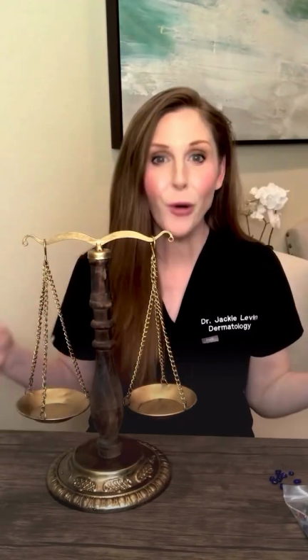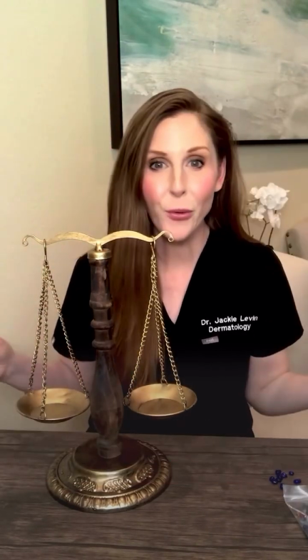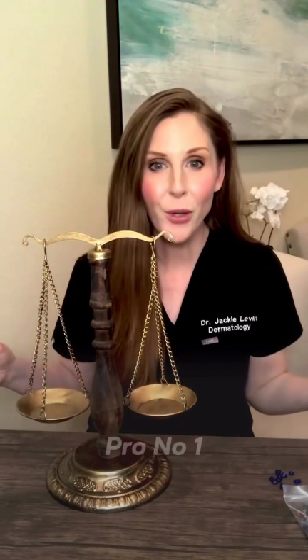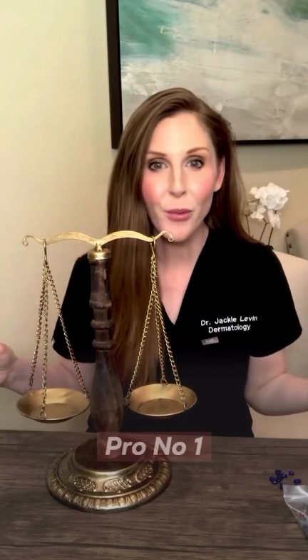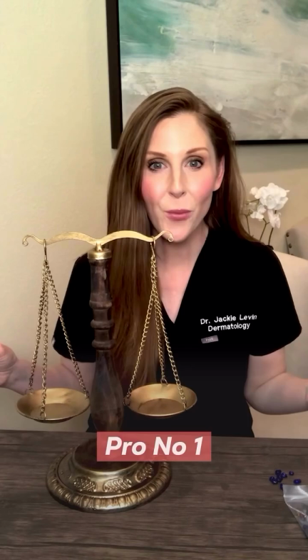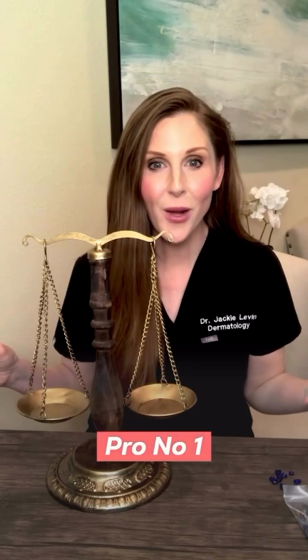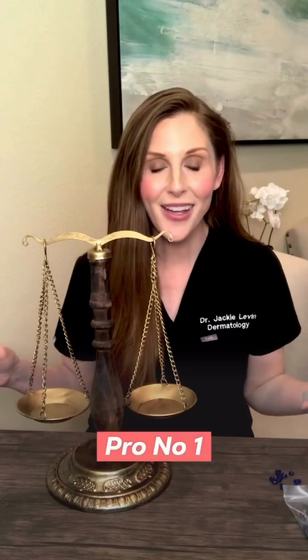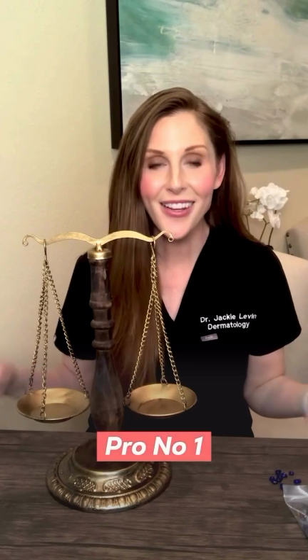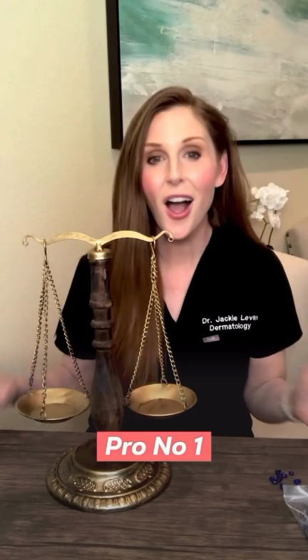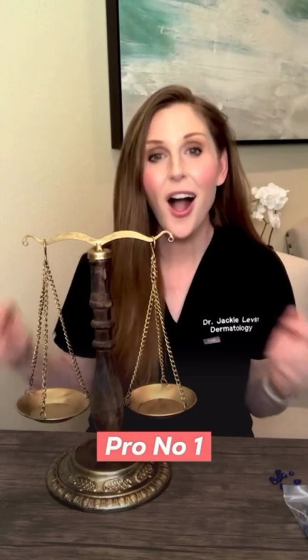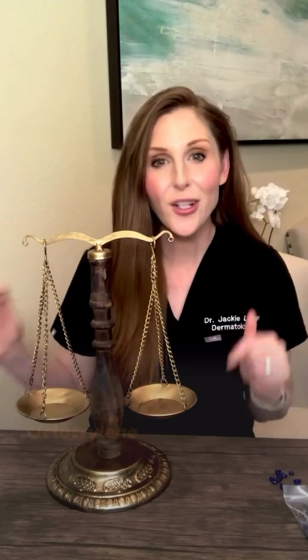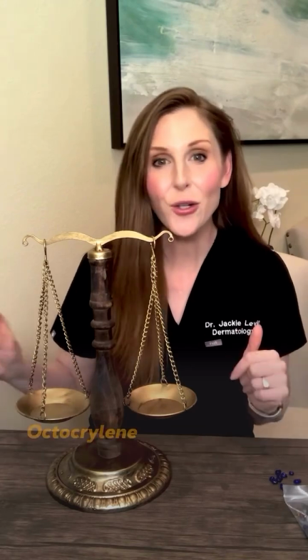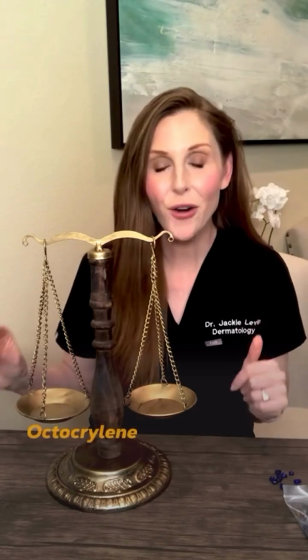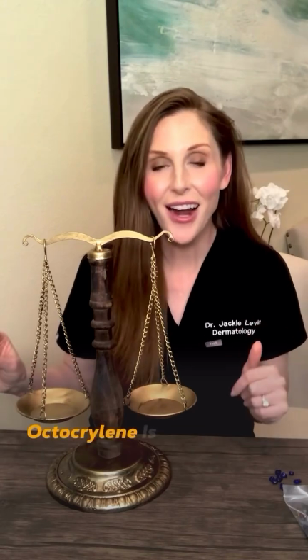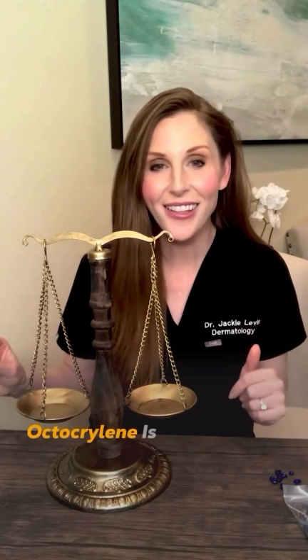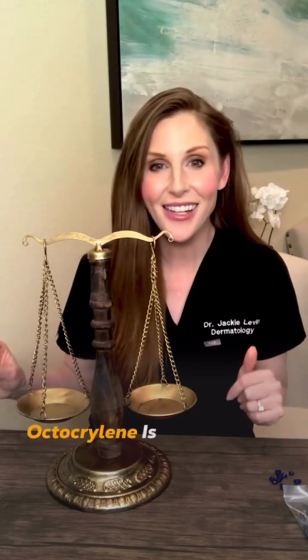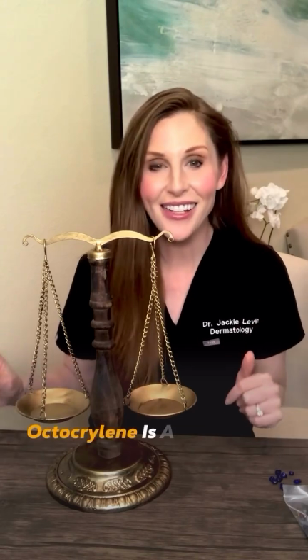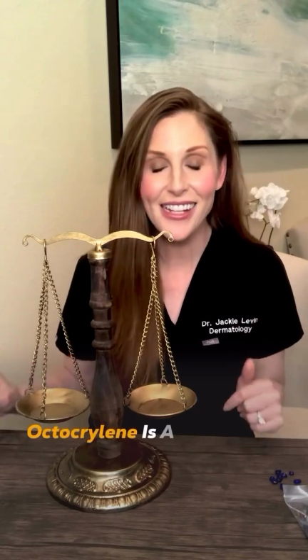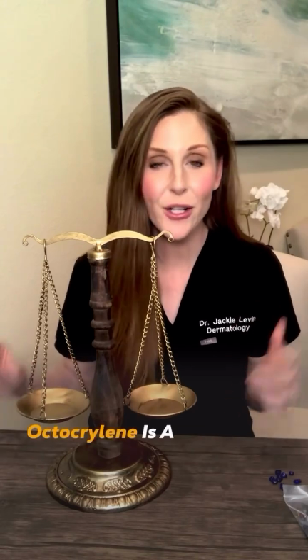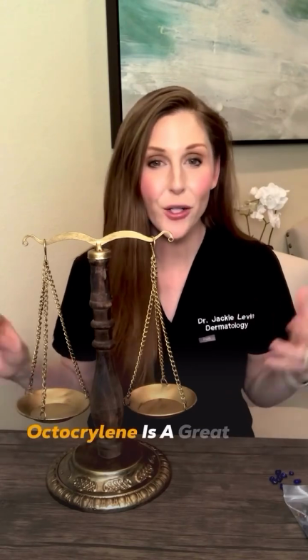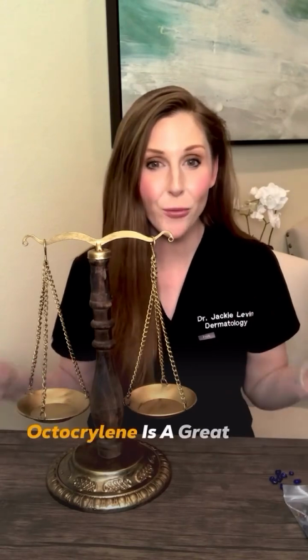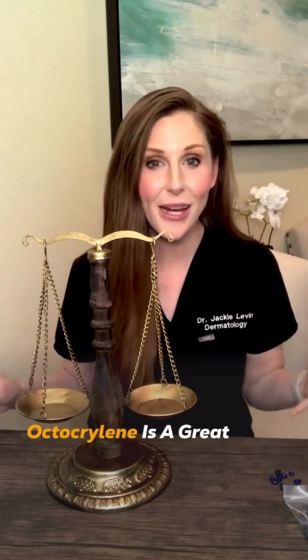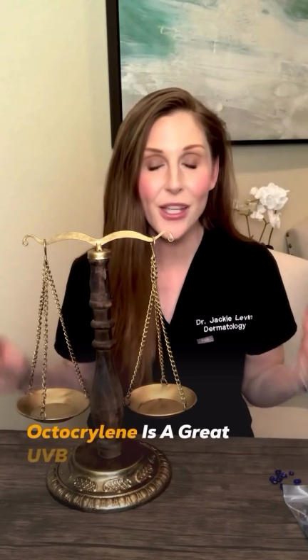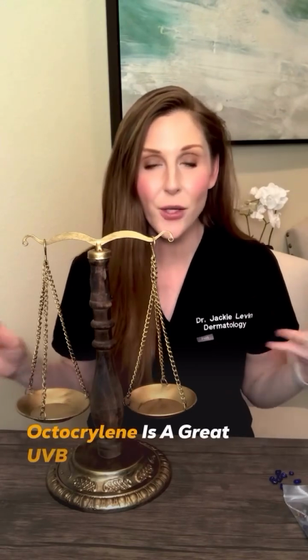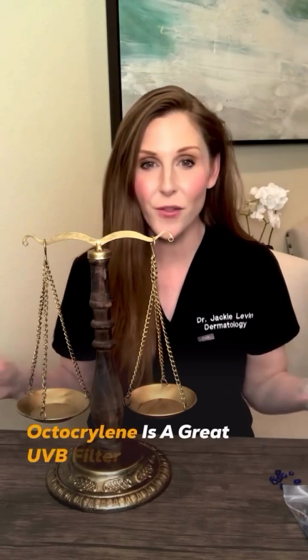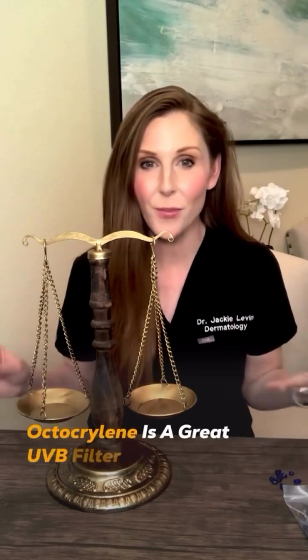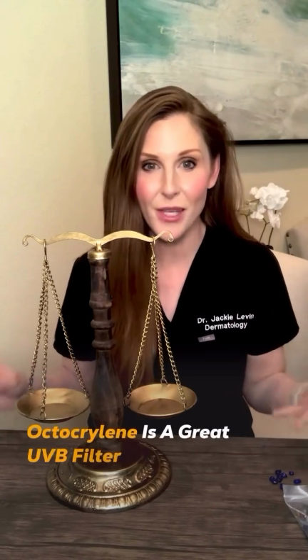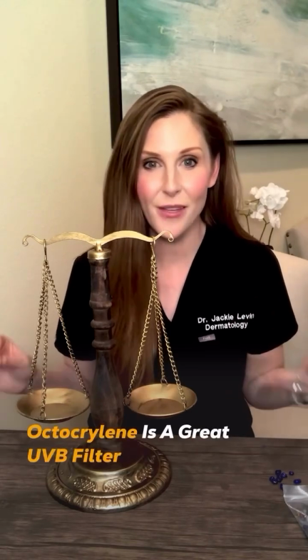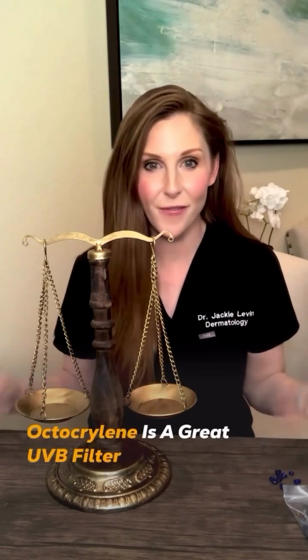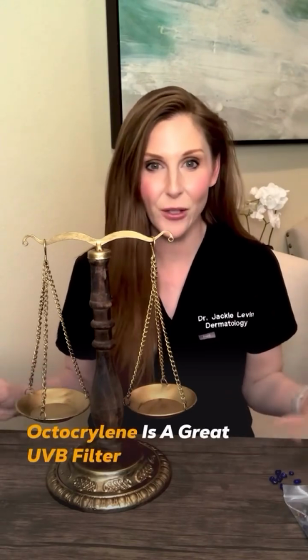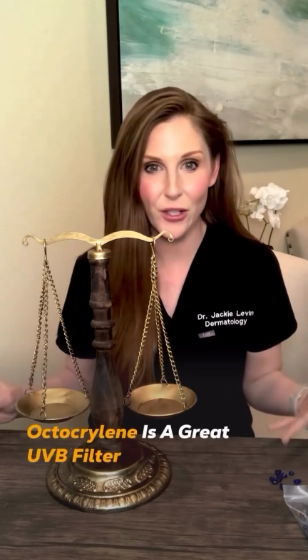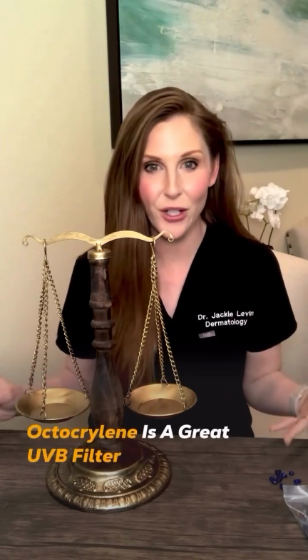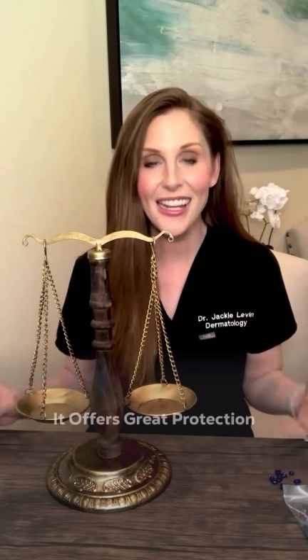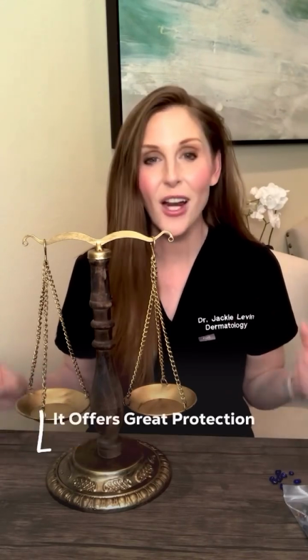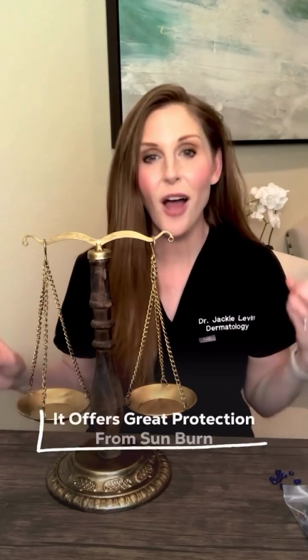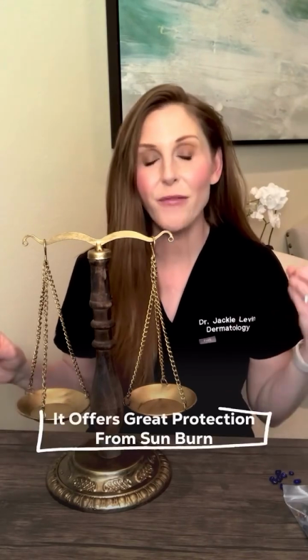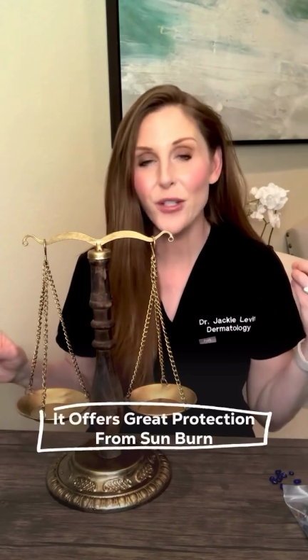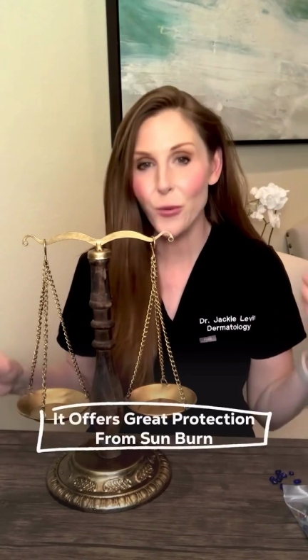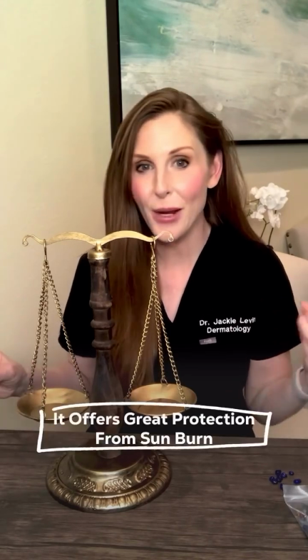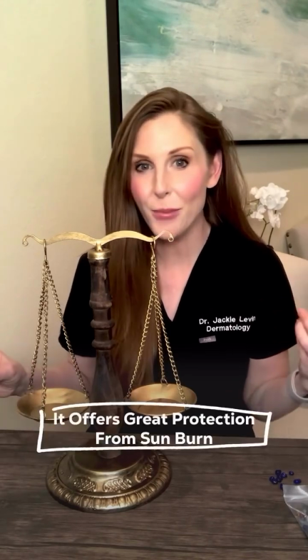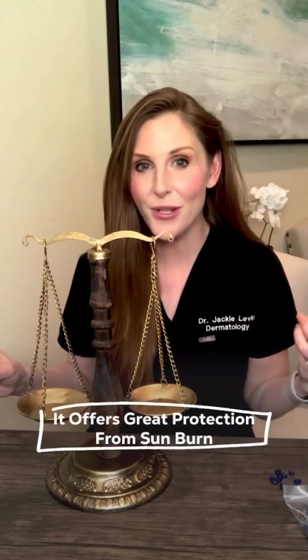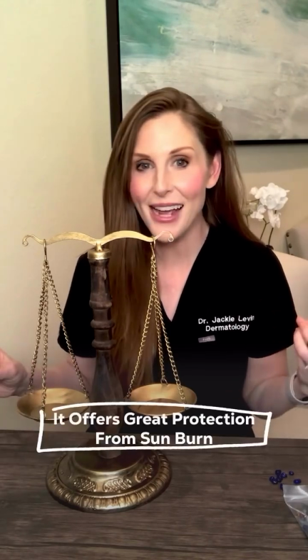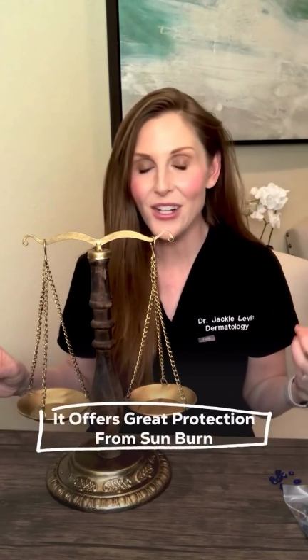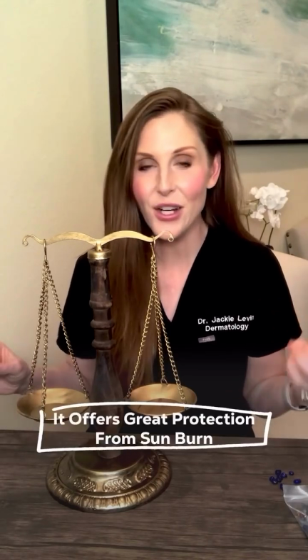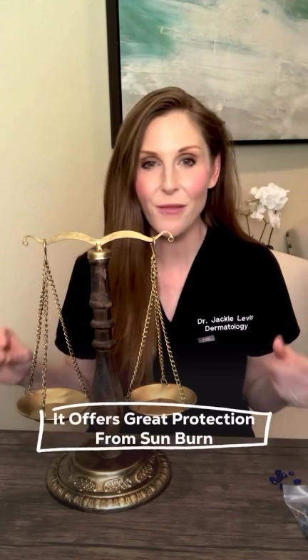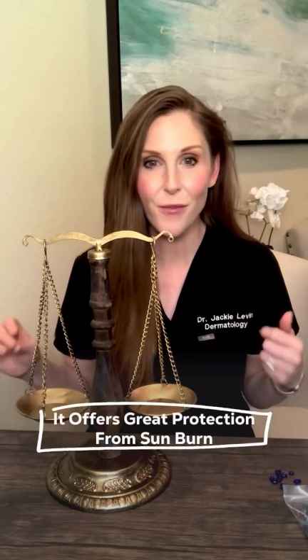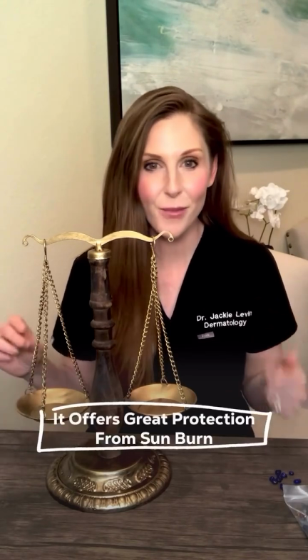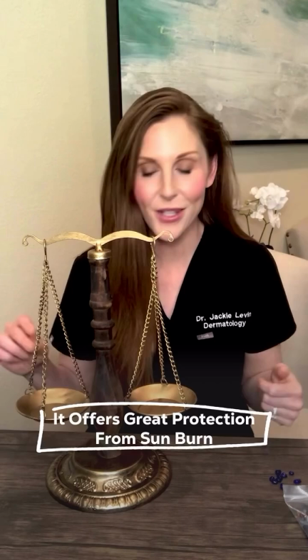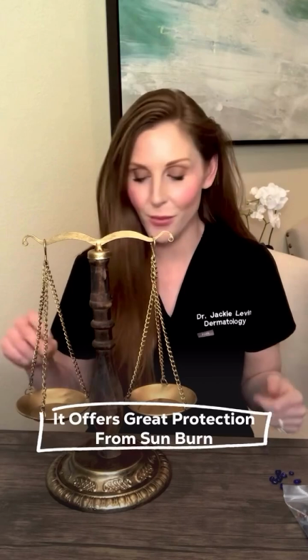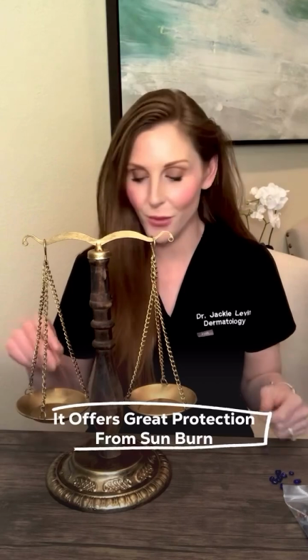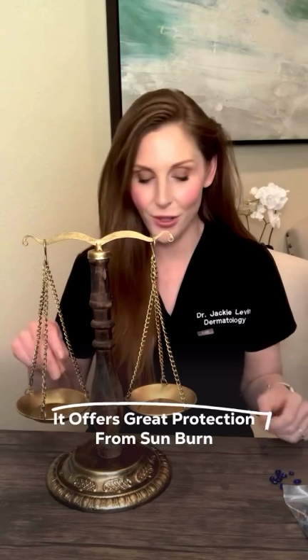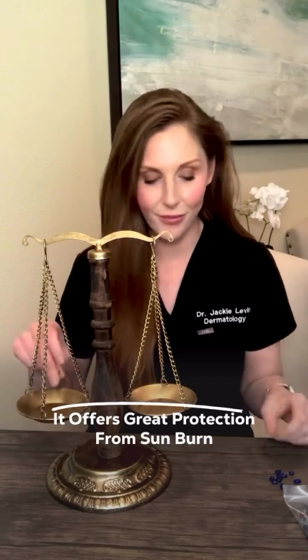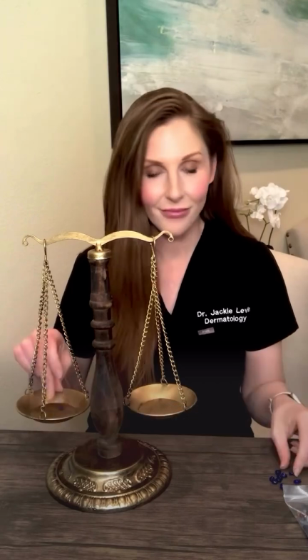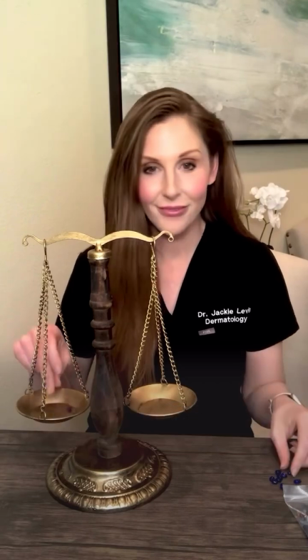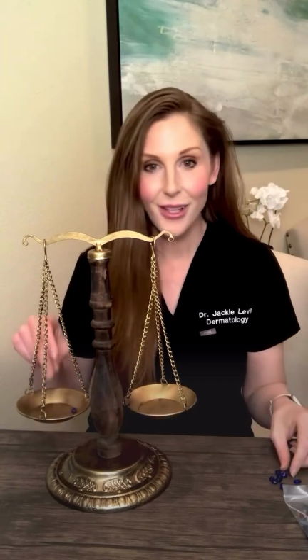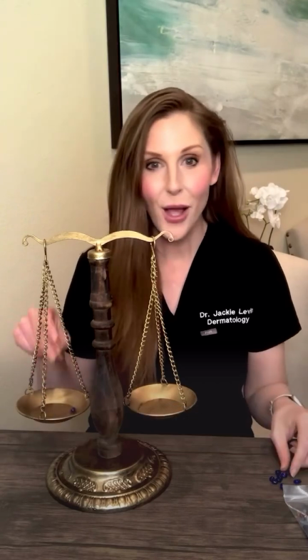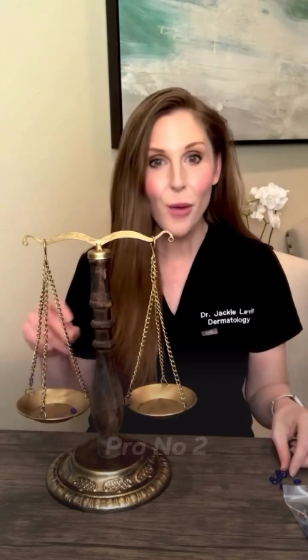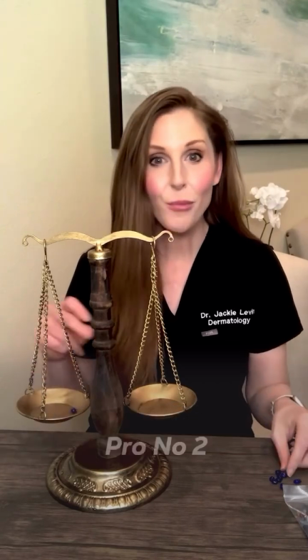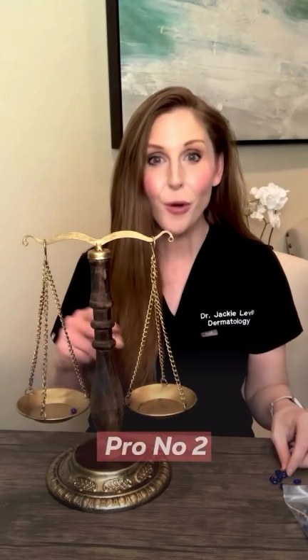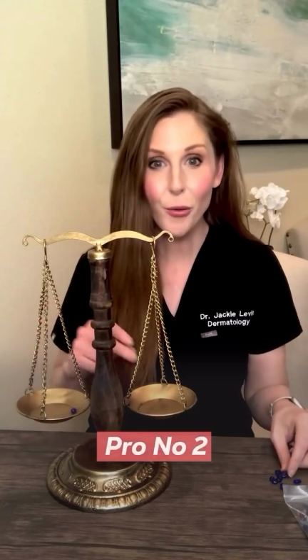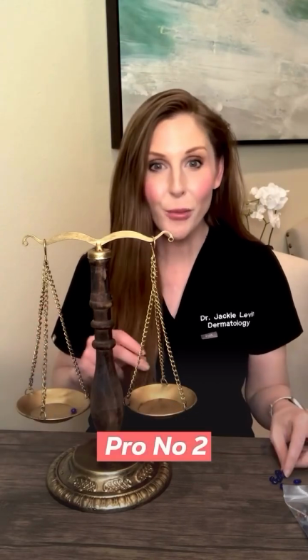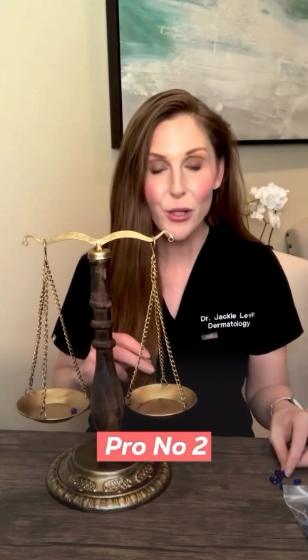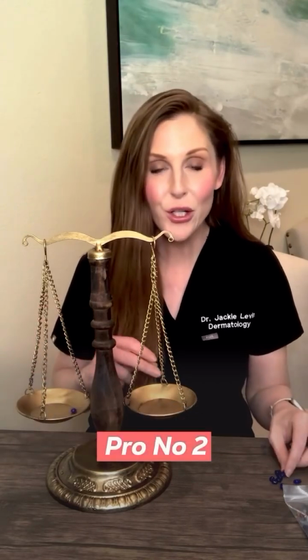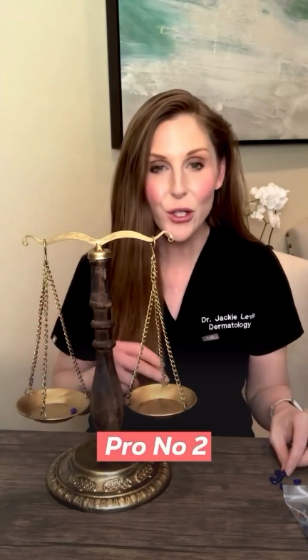Pro number one: octocrylene is a great UVB filter. It offers great protection from sunburn.